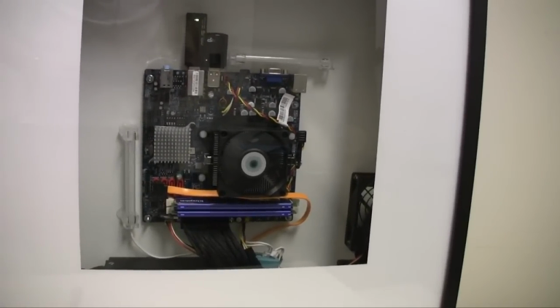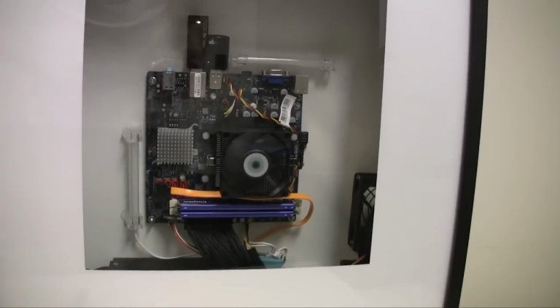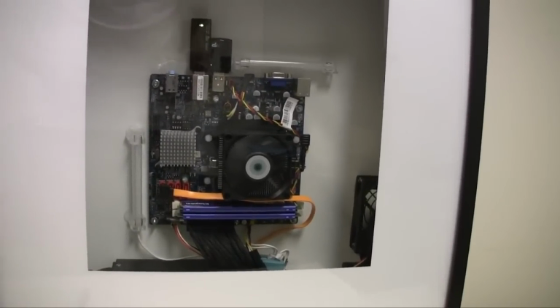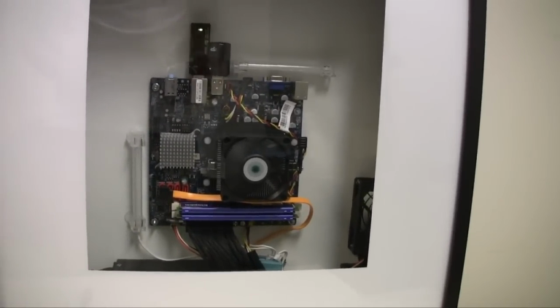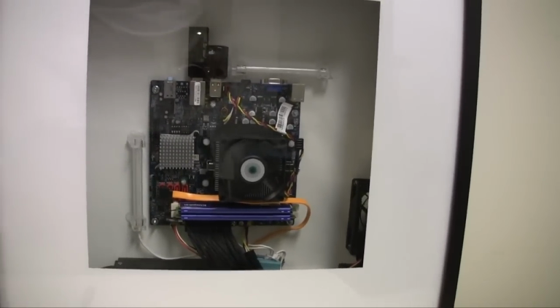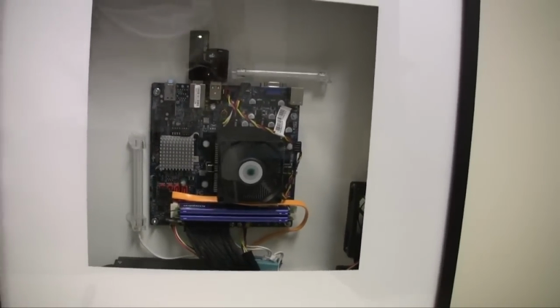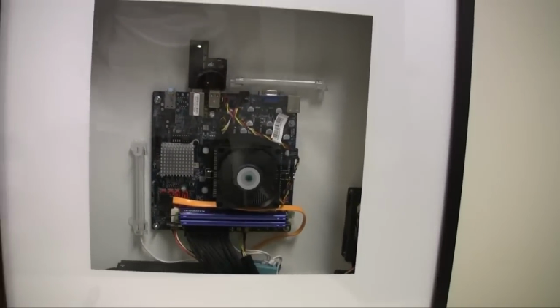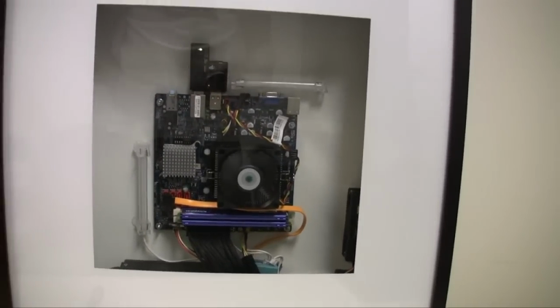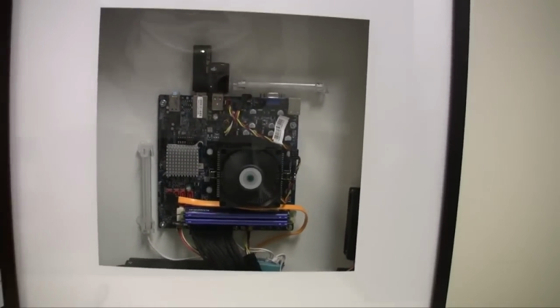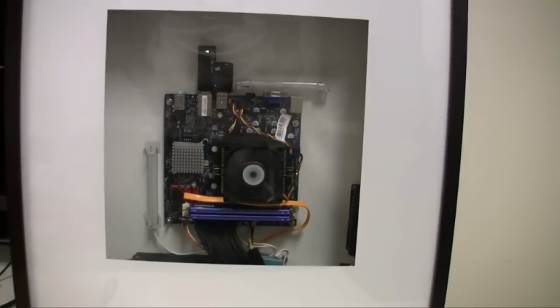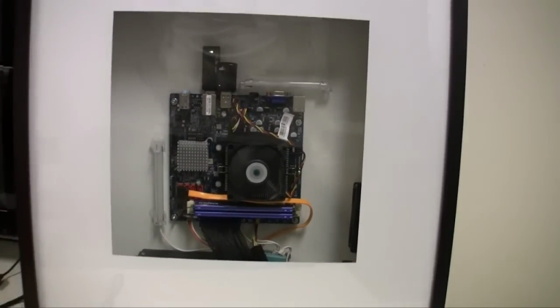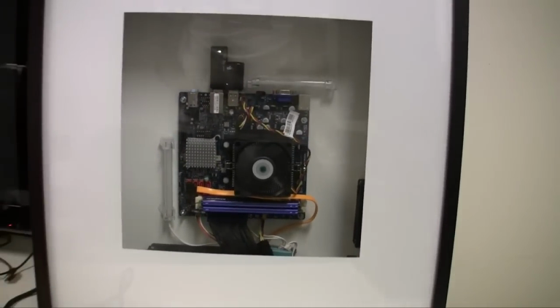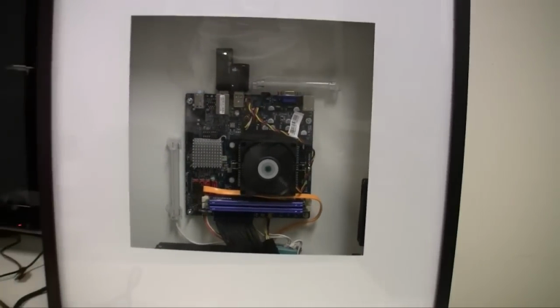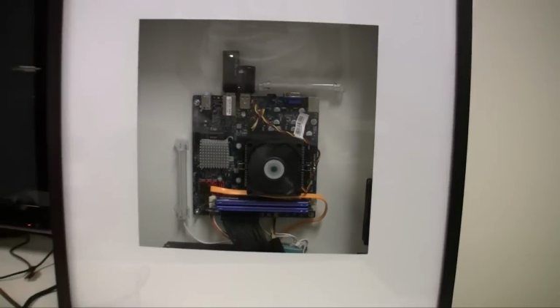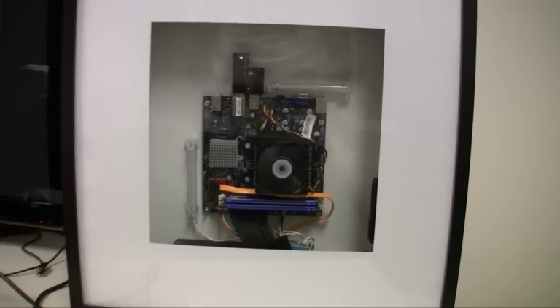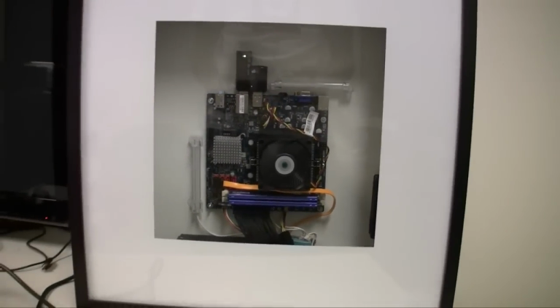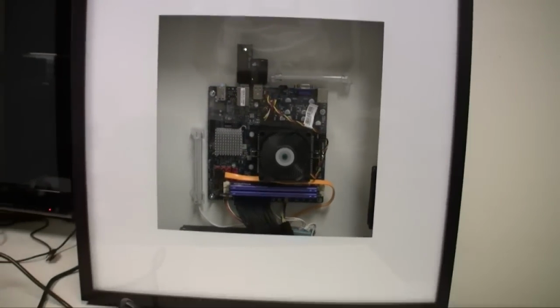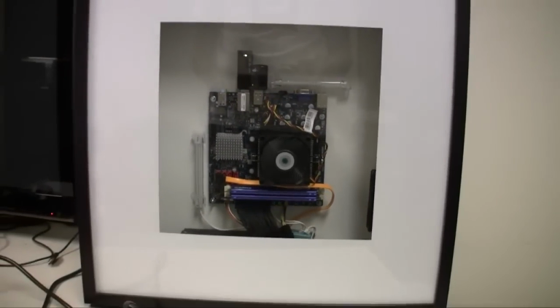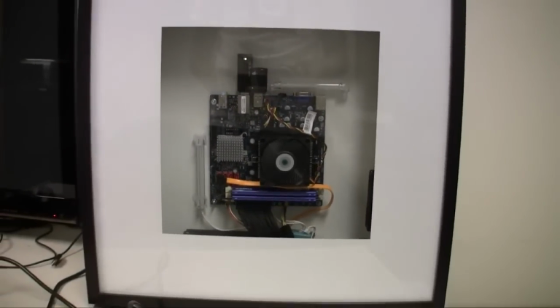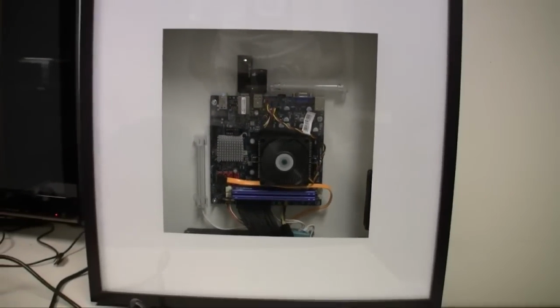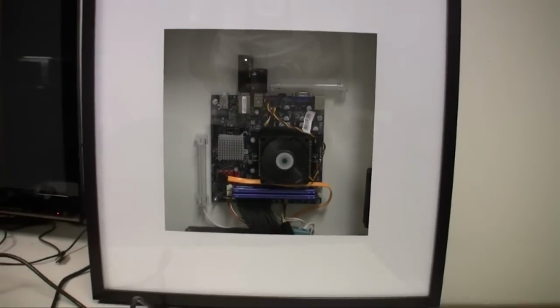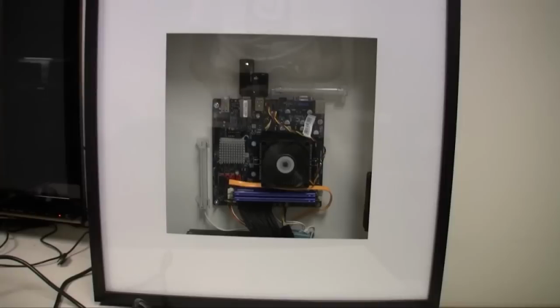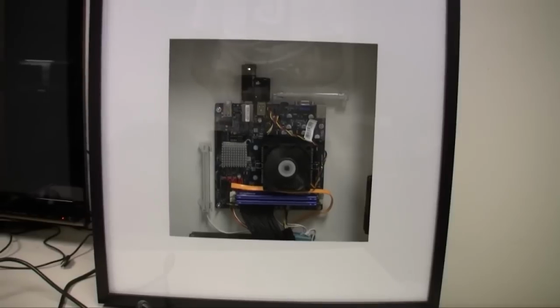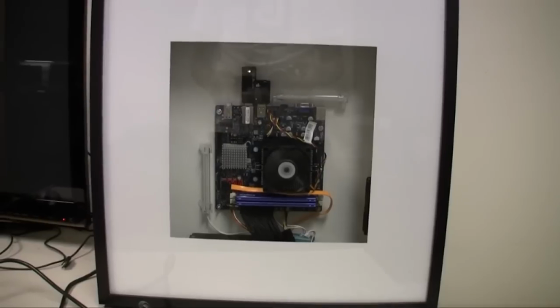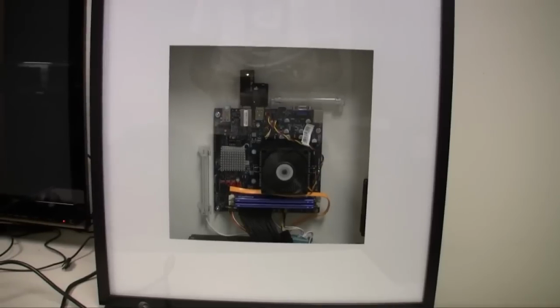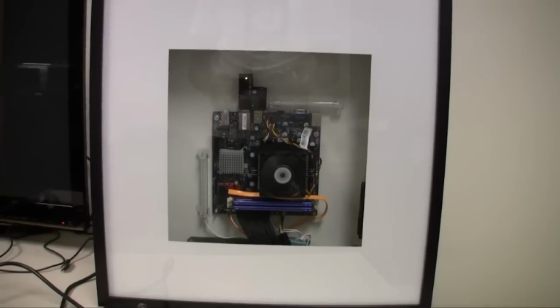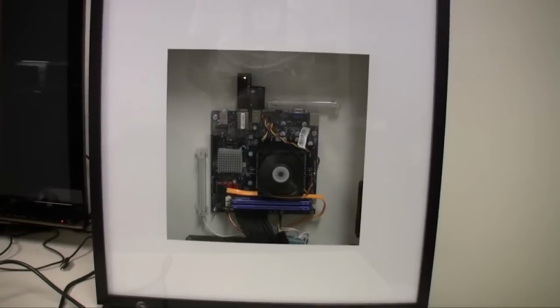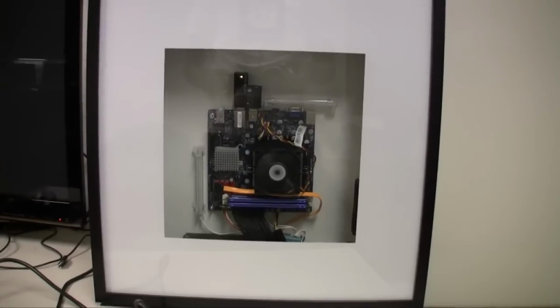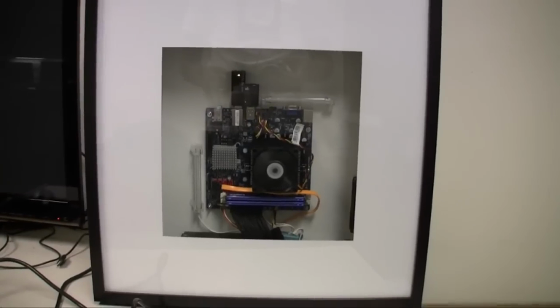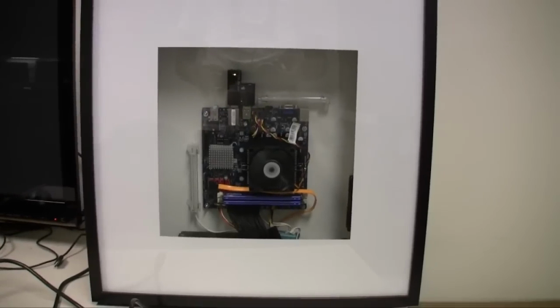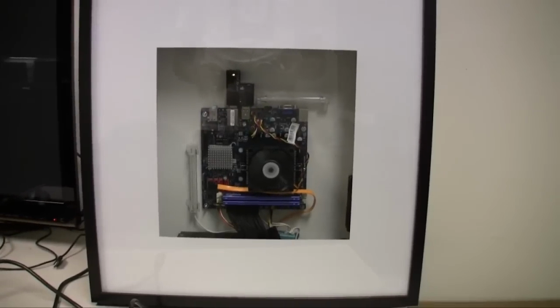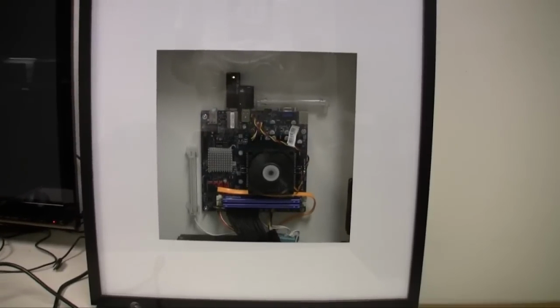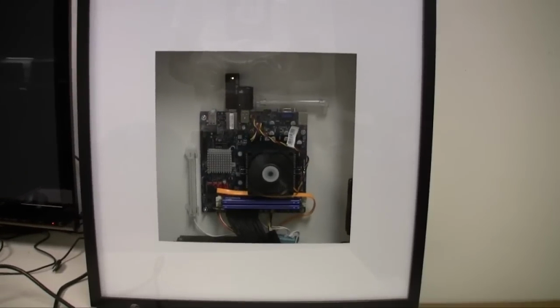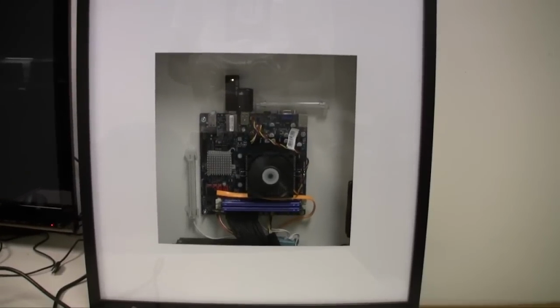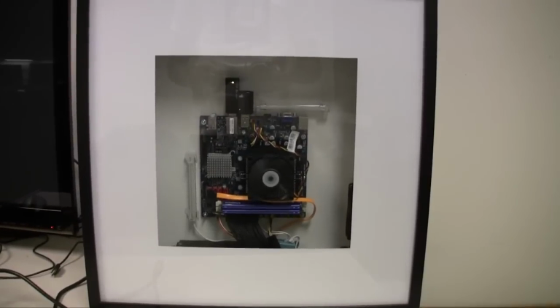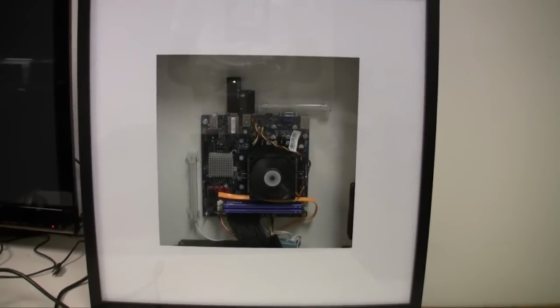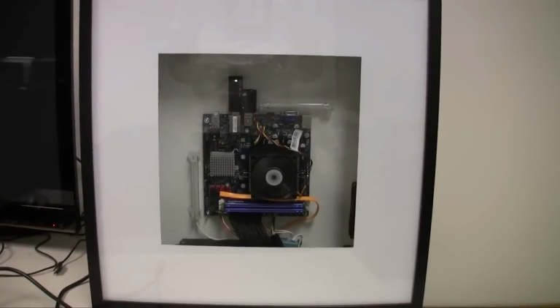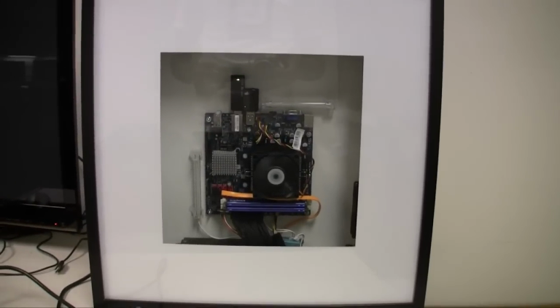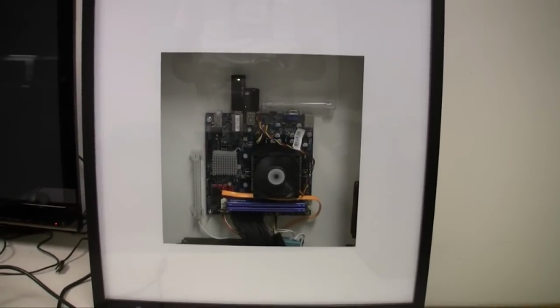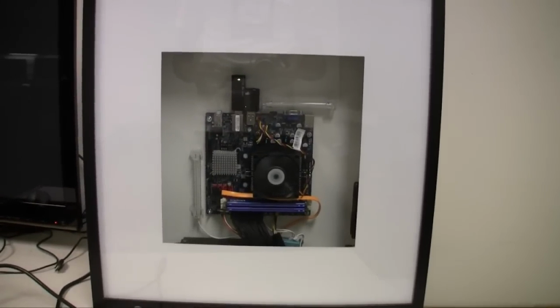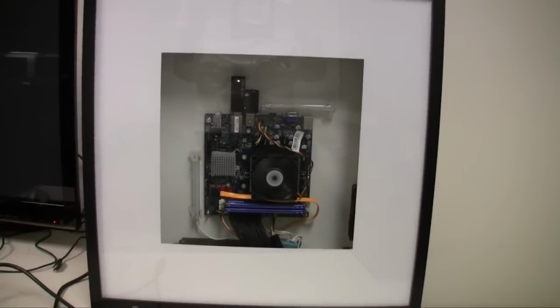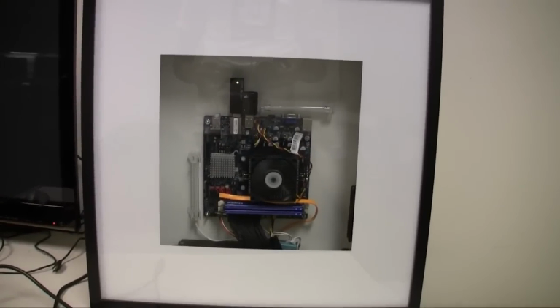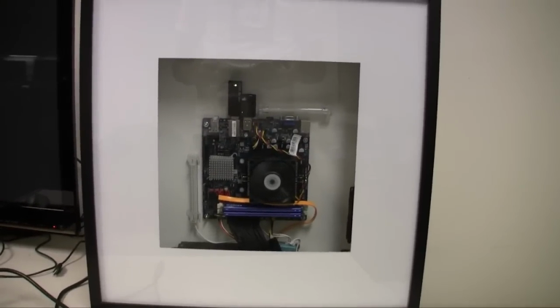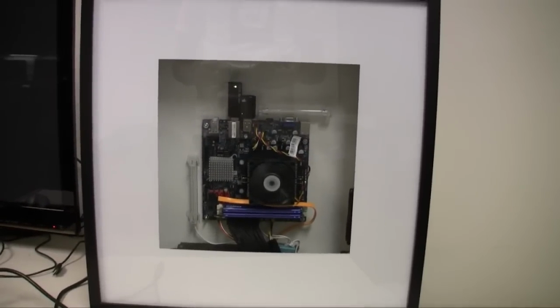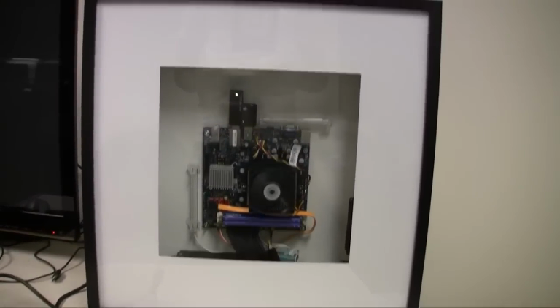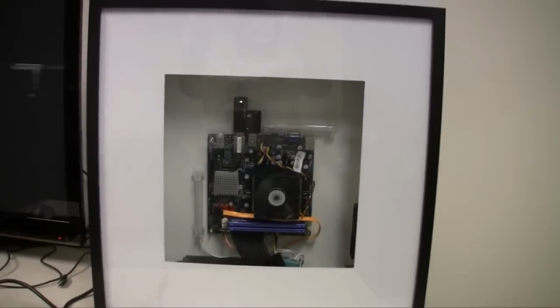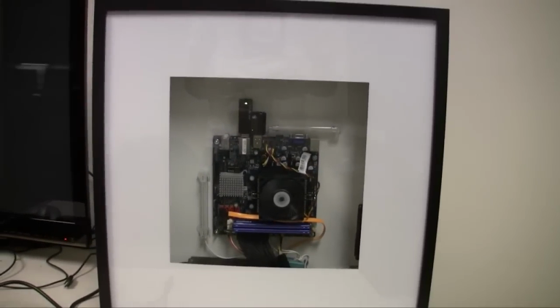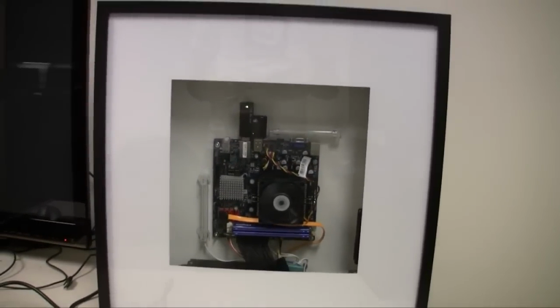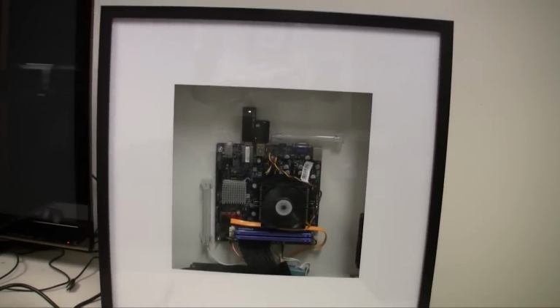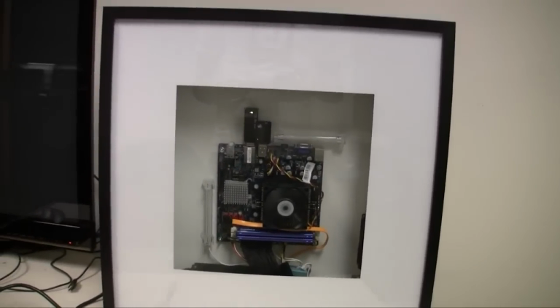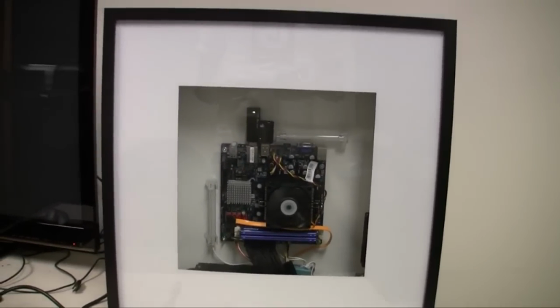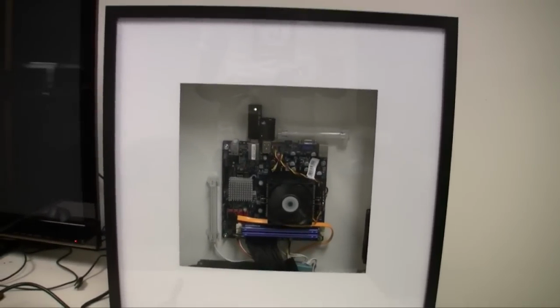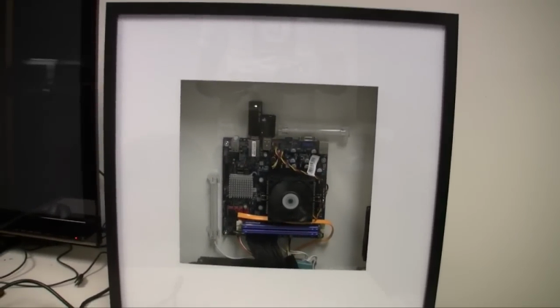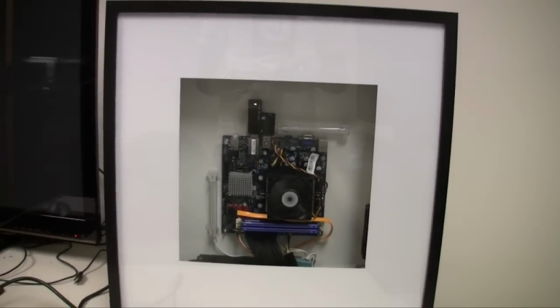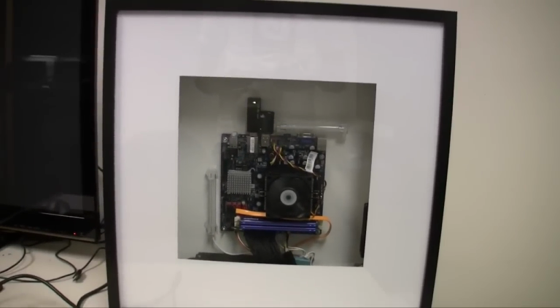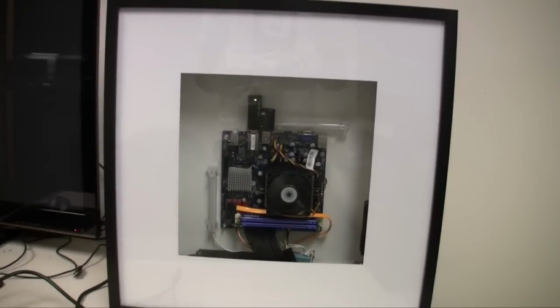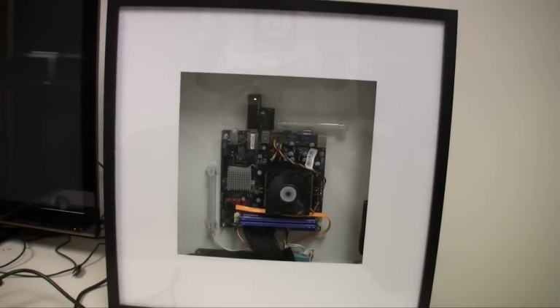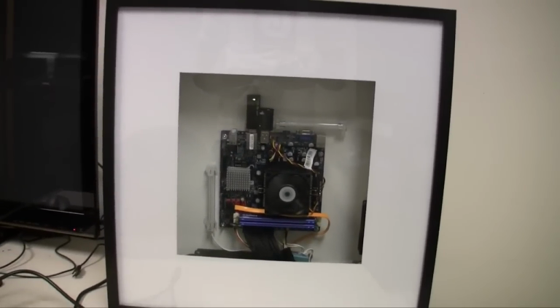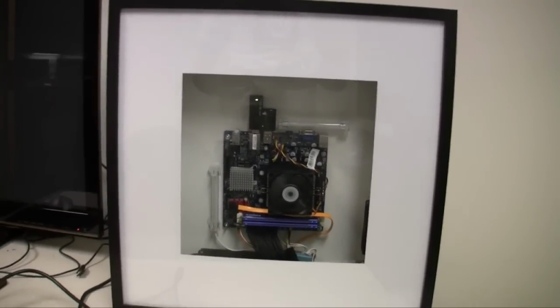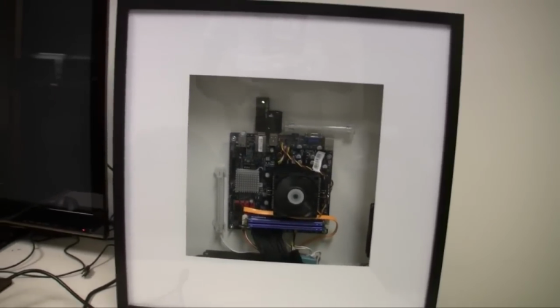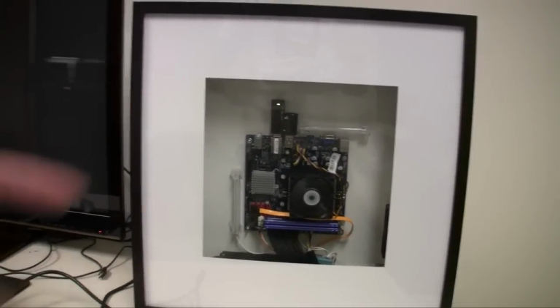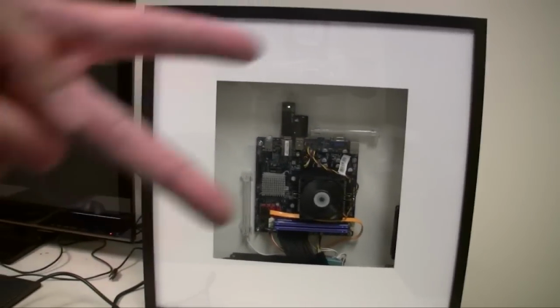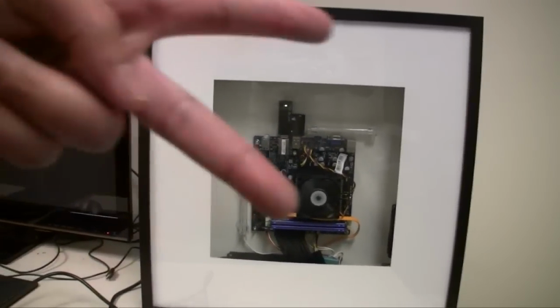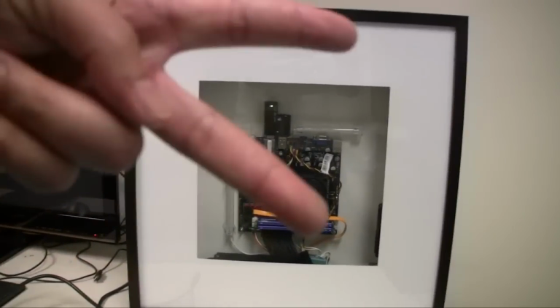That's the picture frame PC. Thanks for watching. John of the Geek out. Peace!